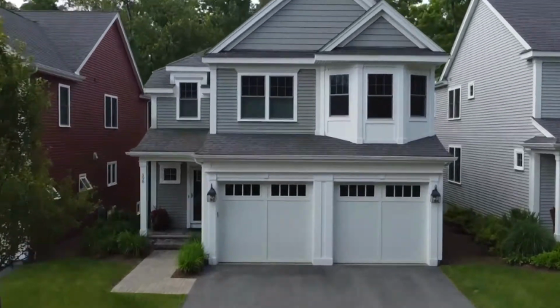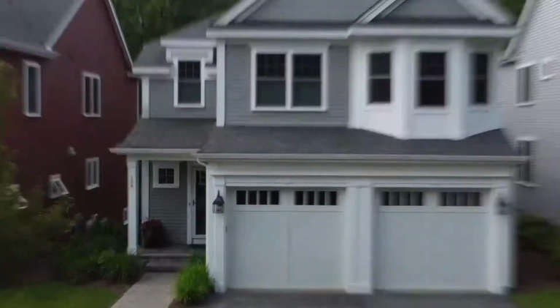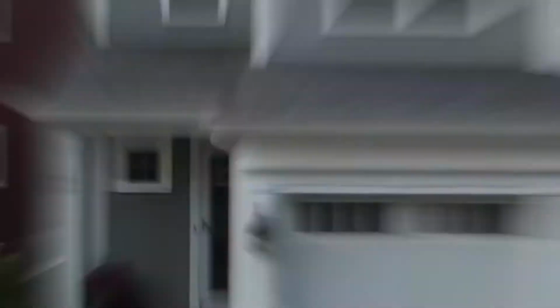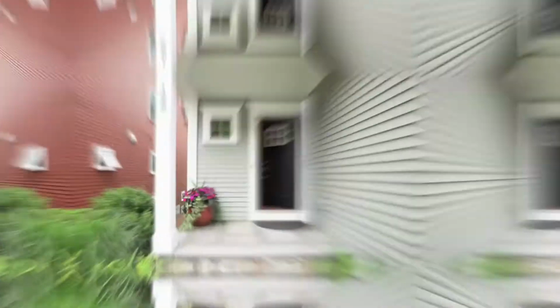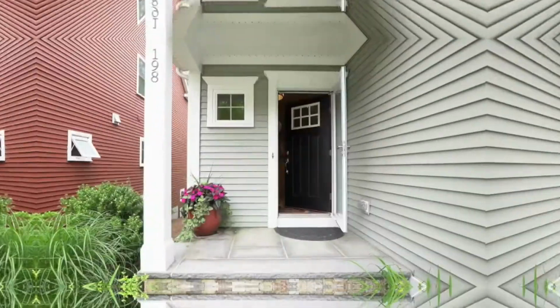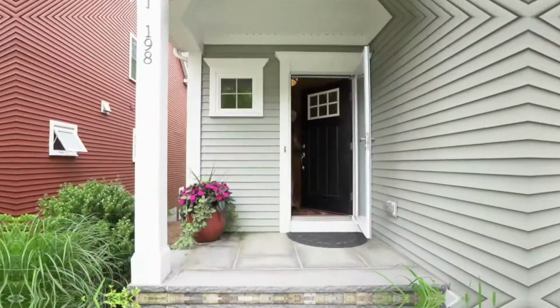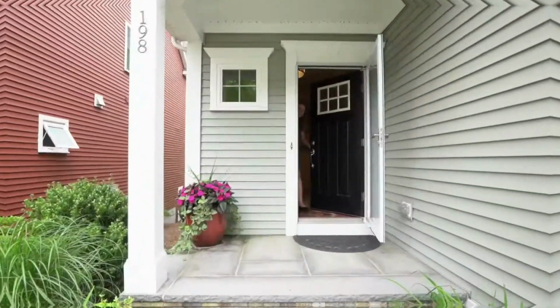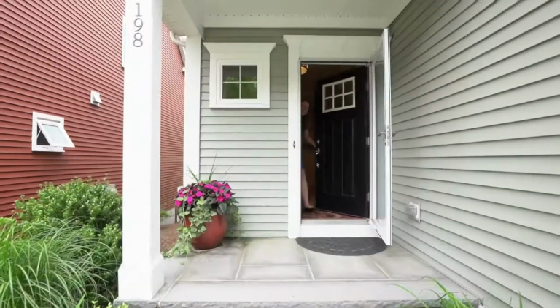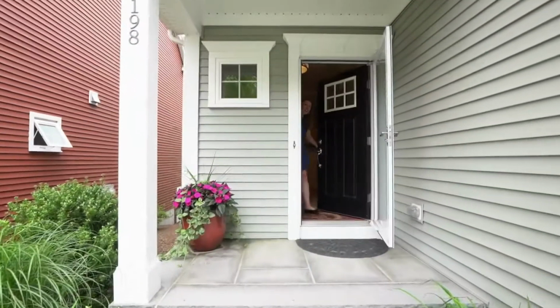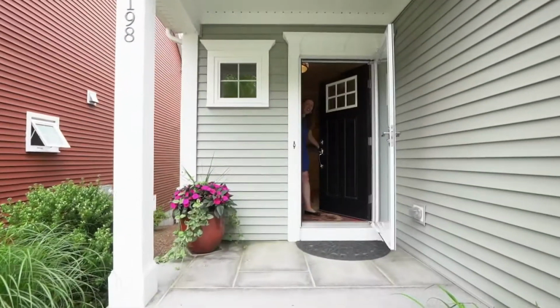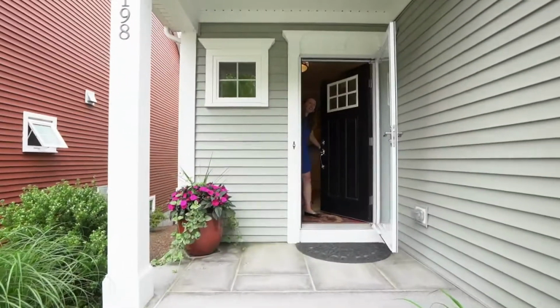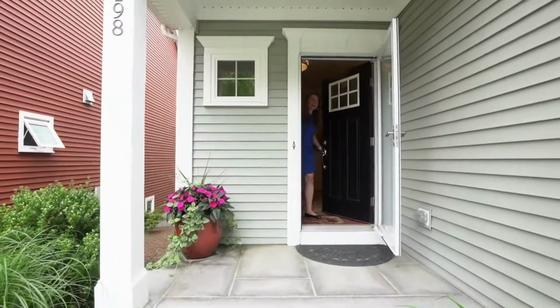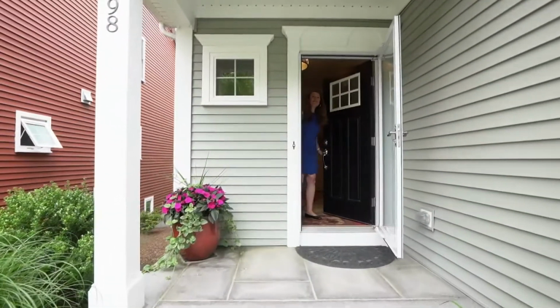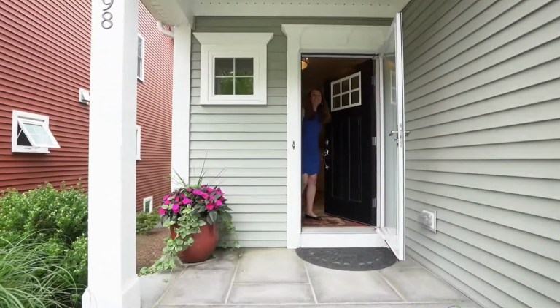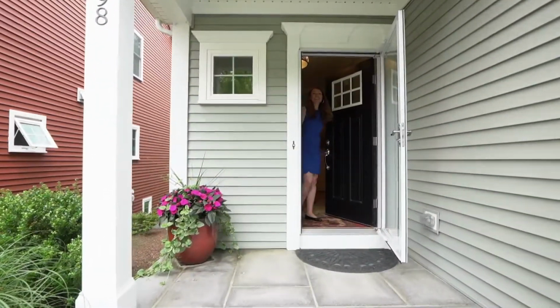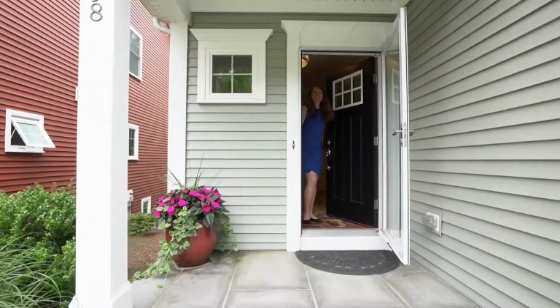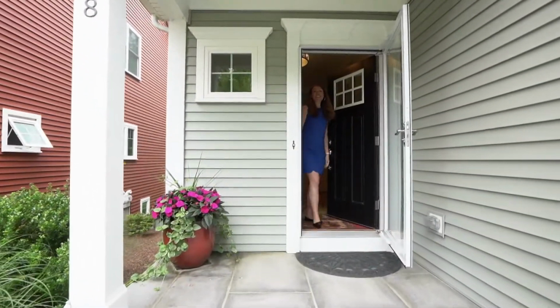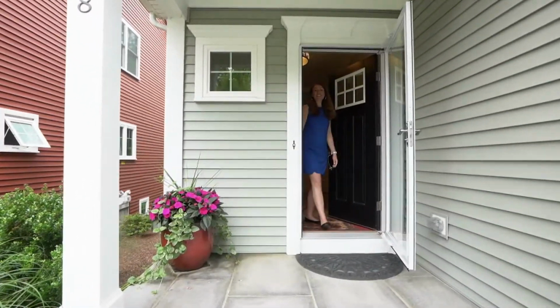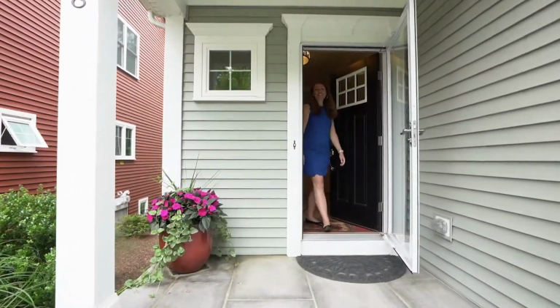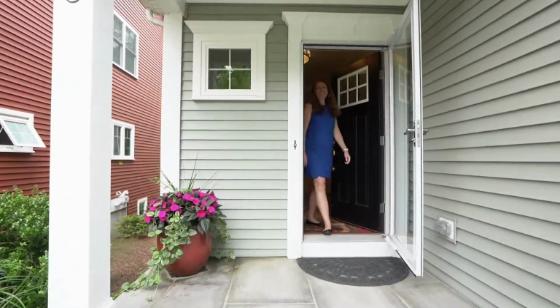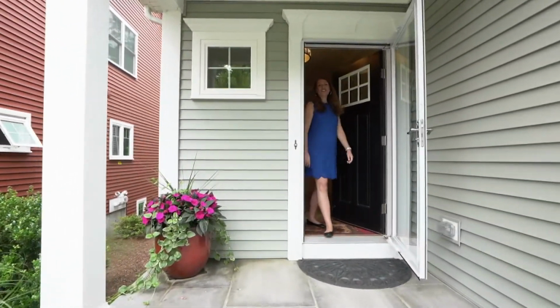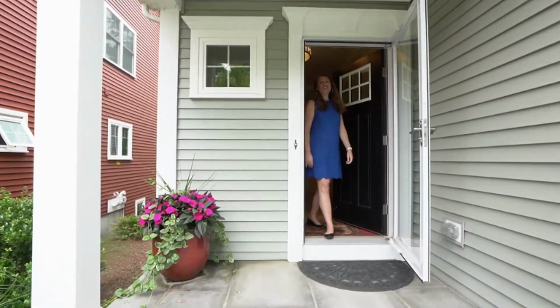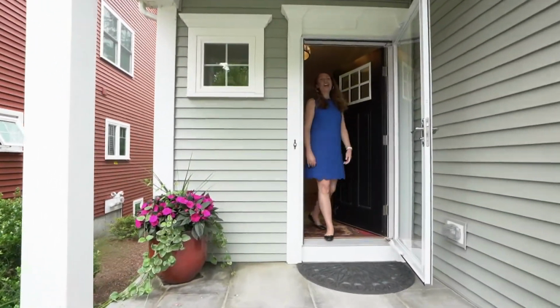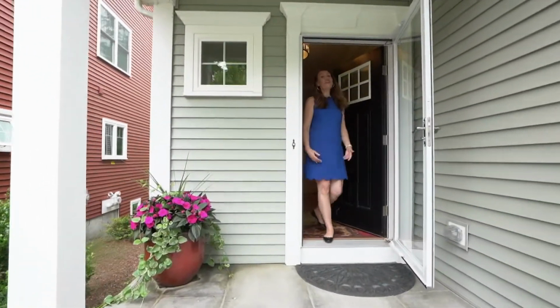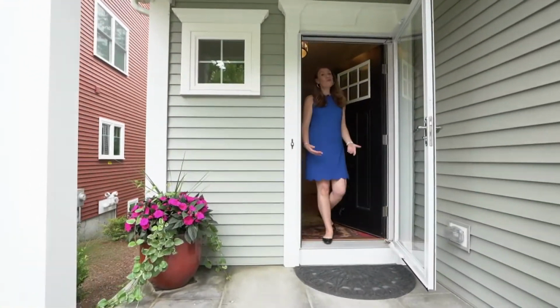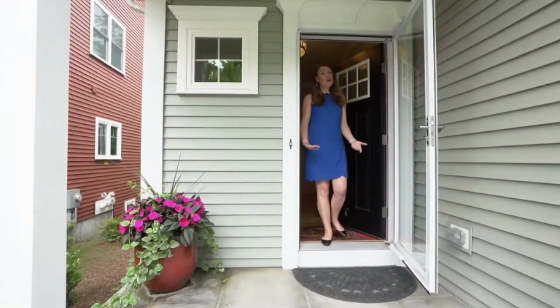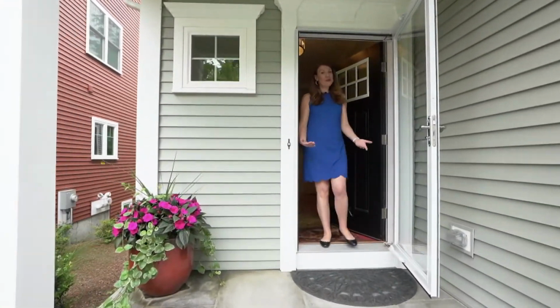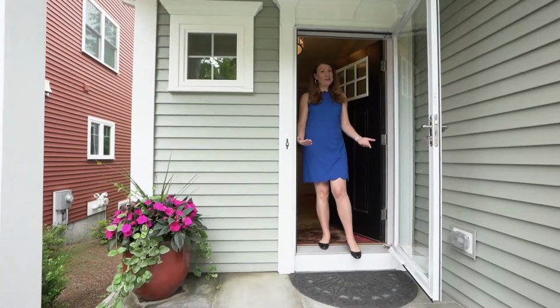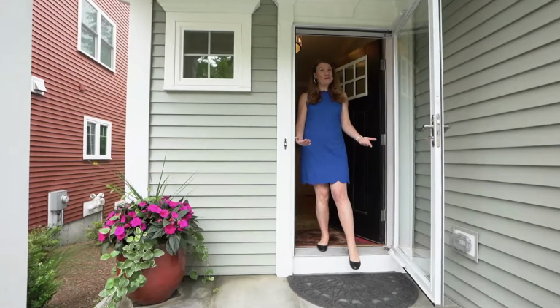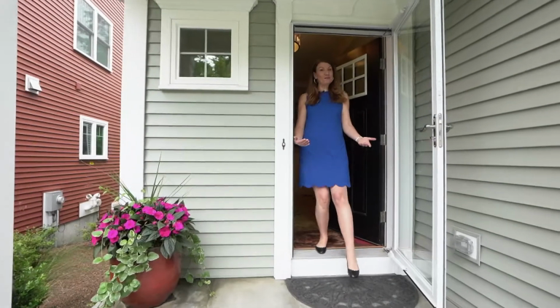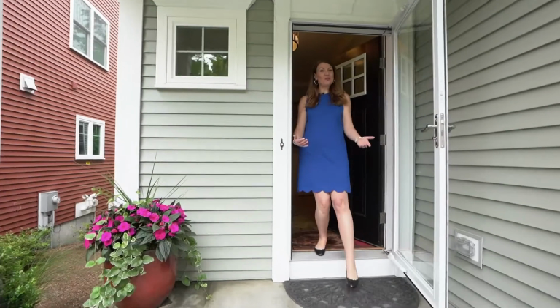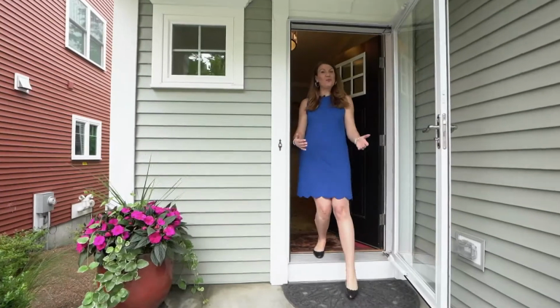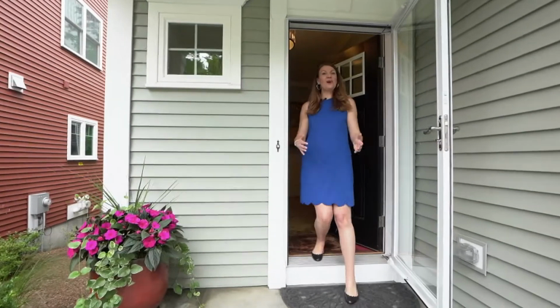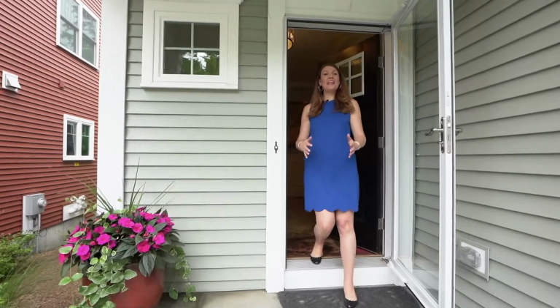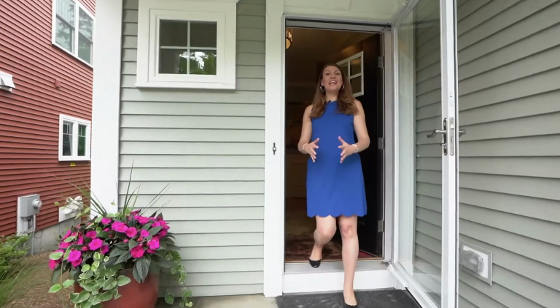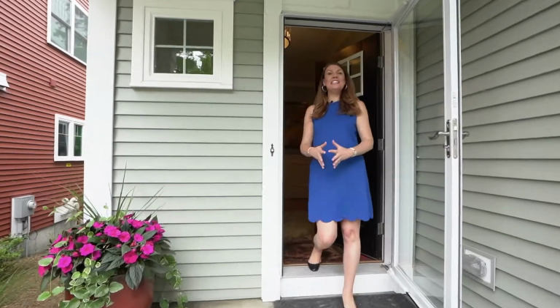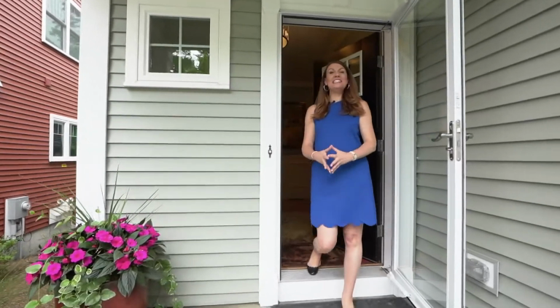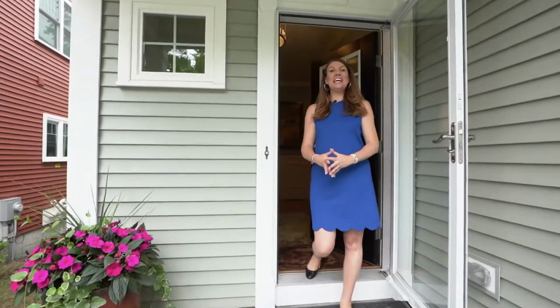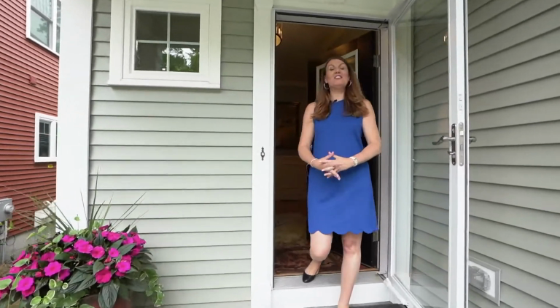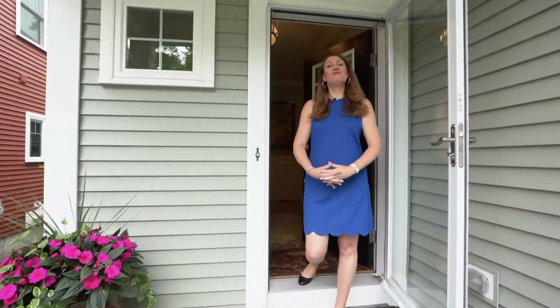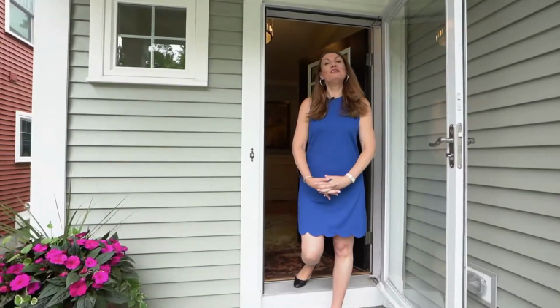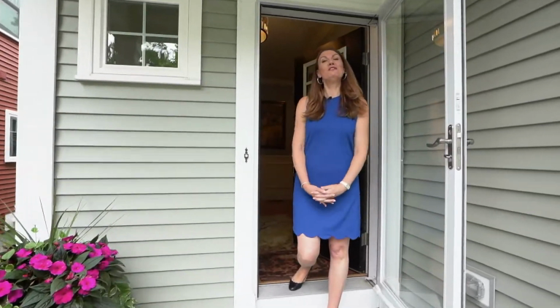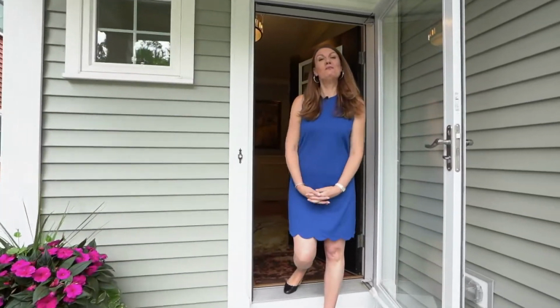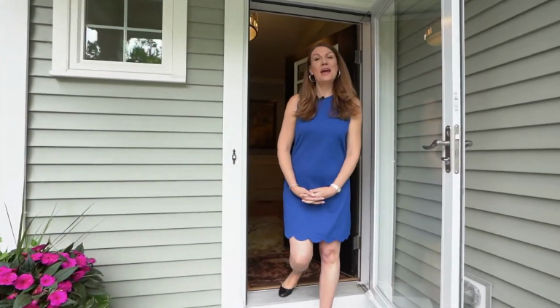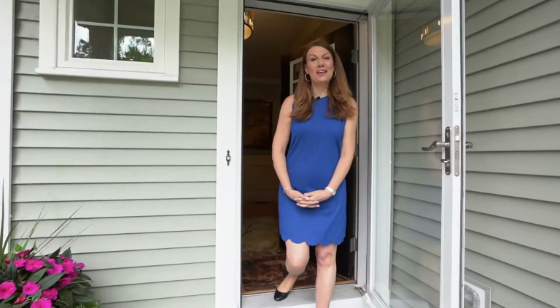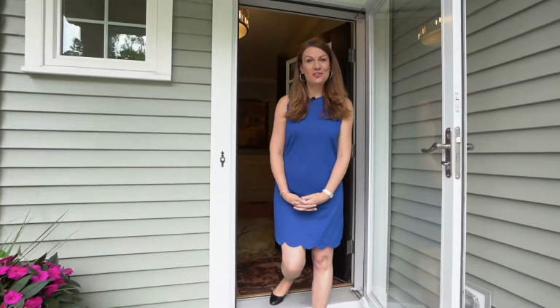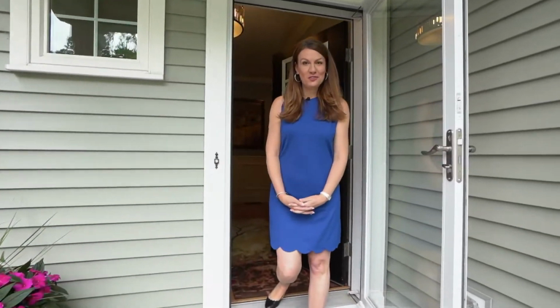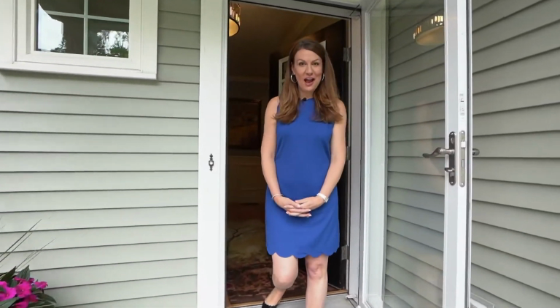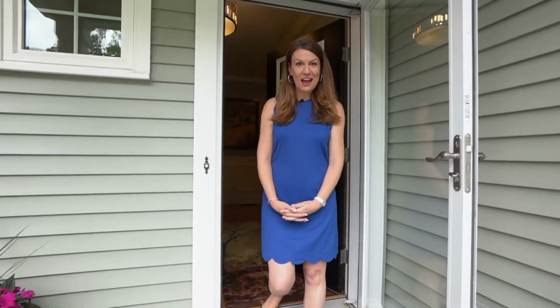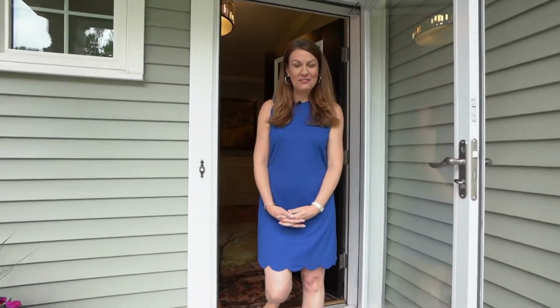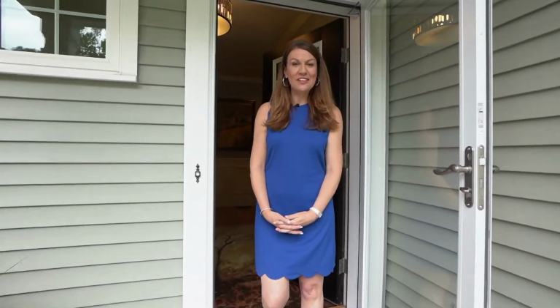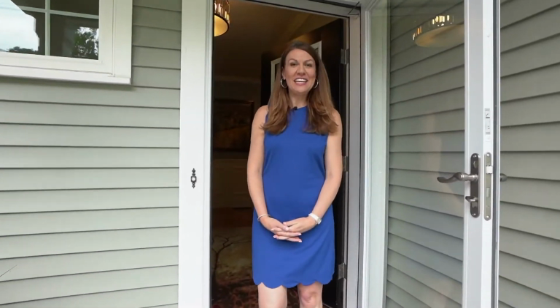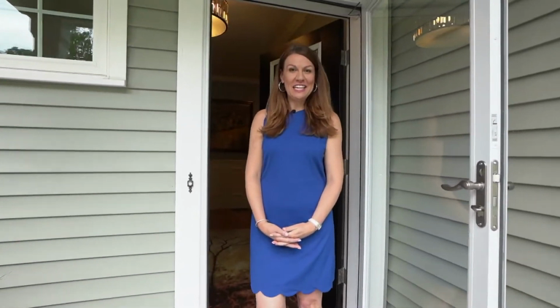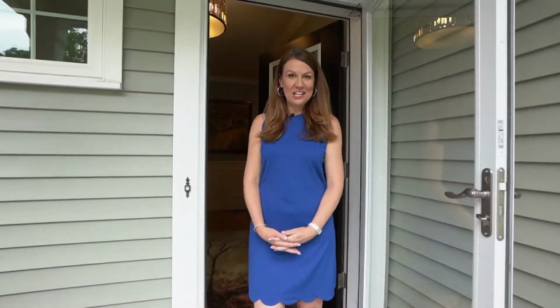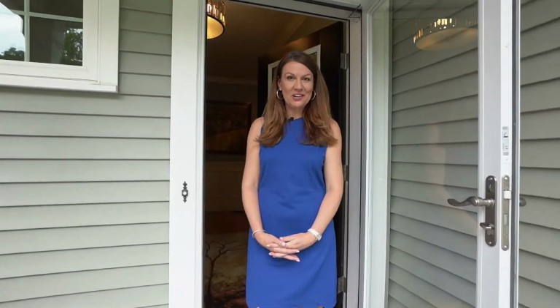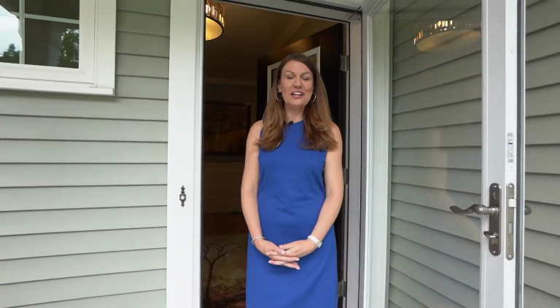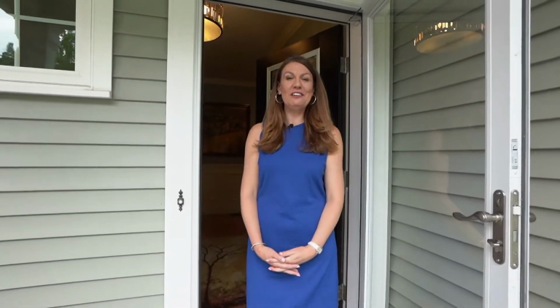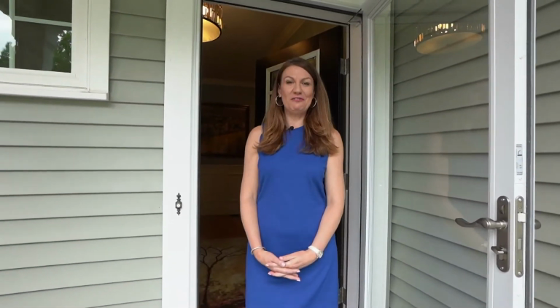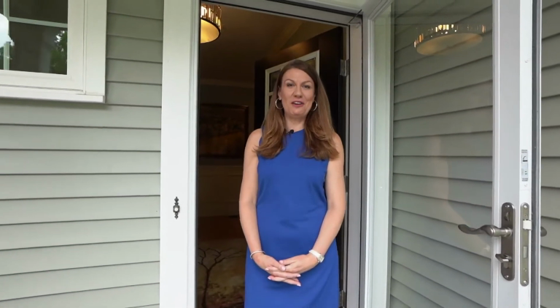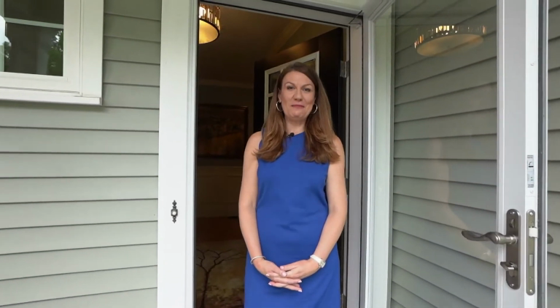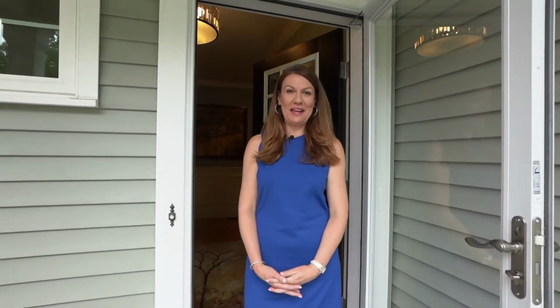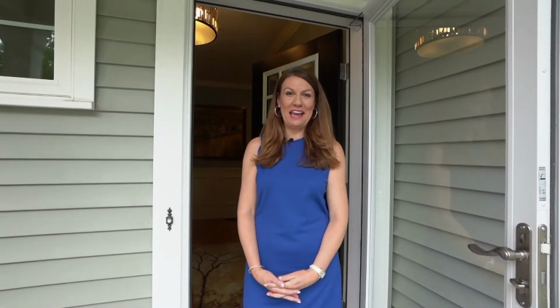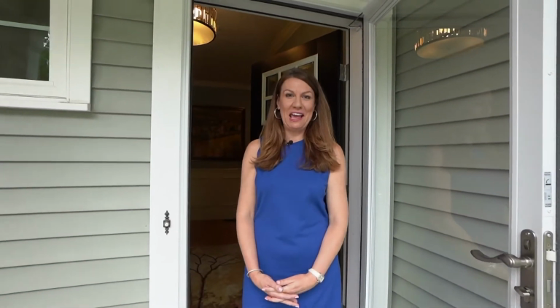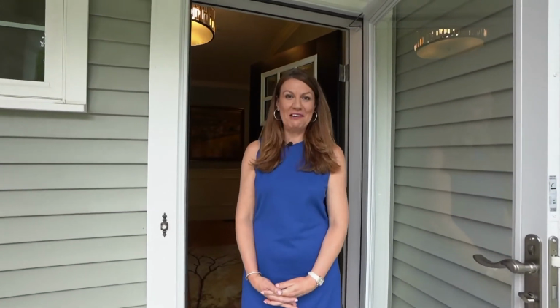Hello, I'm Danielle Sleescher and welcome to 198 Riverpath Drive here in Framingham.